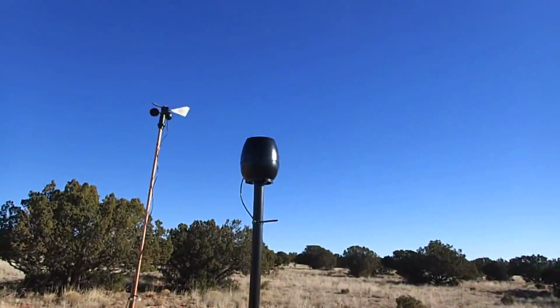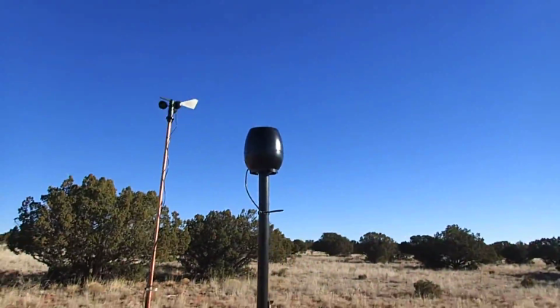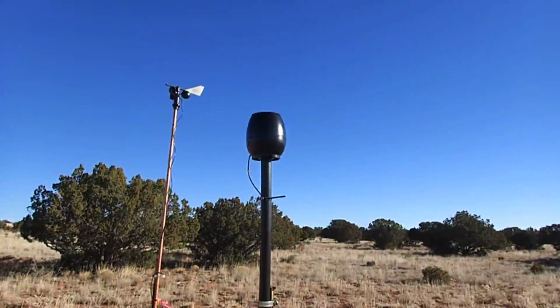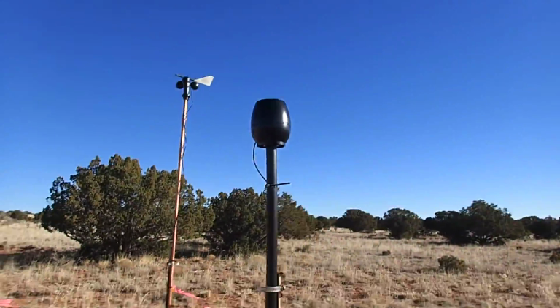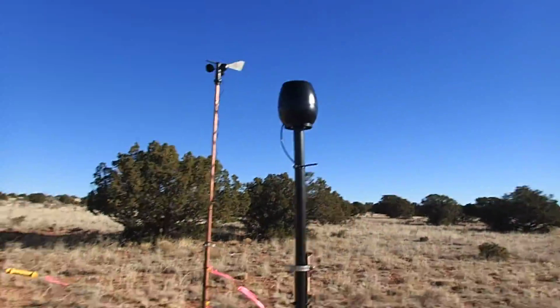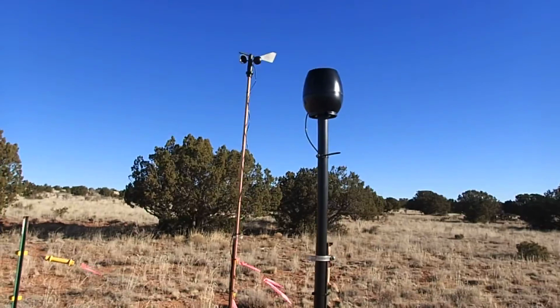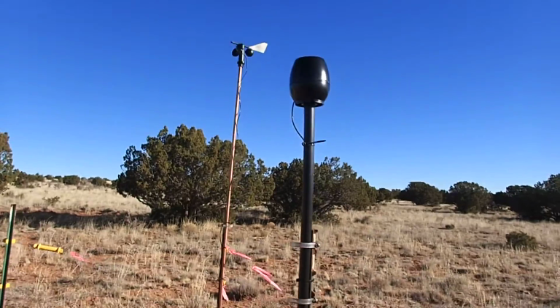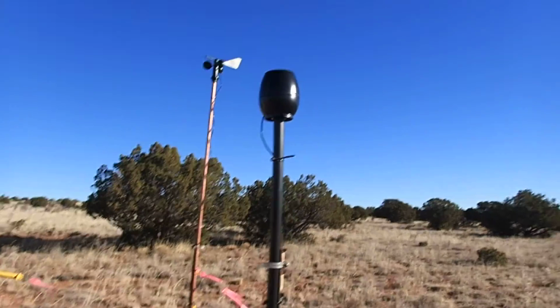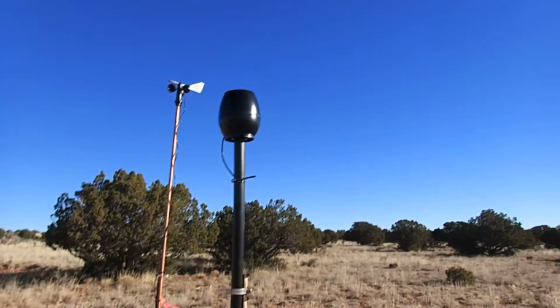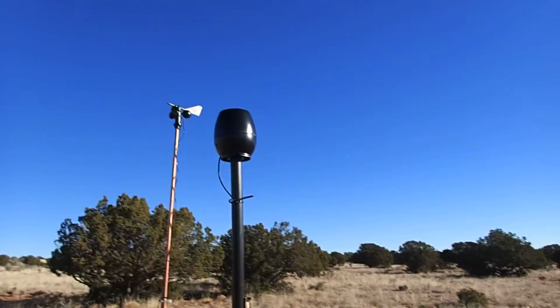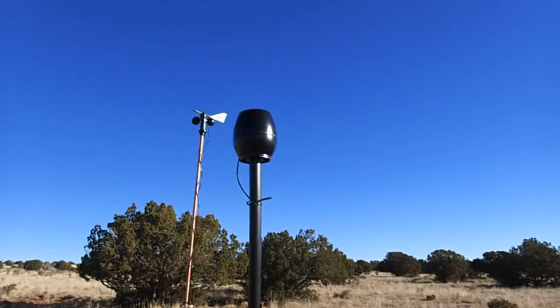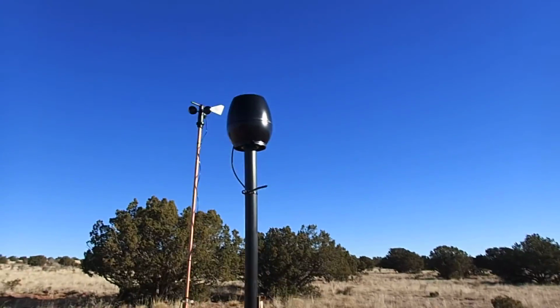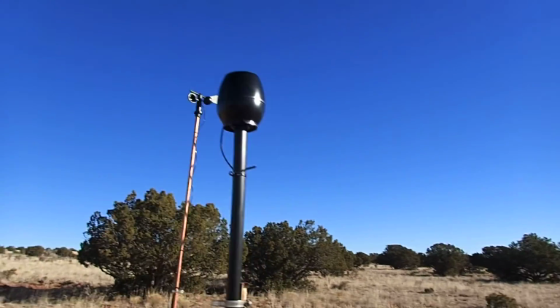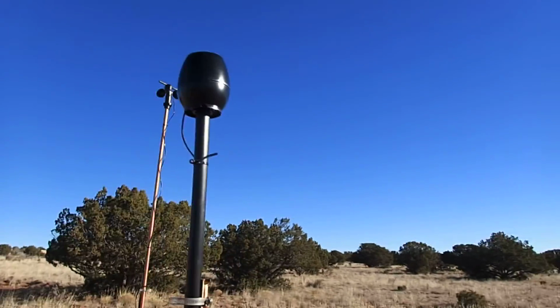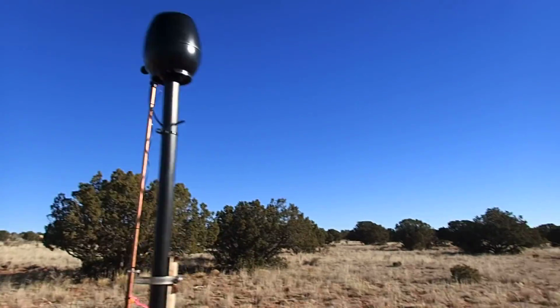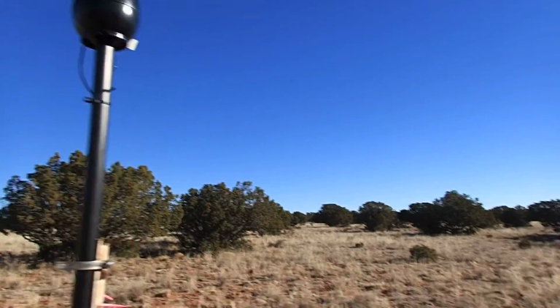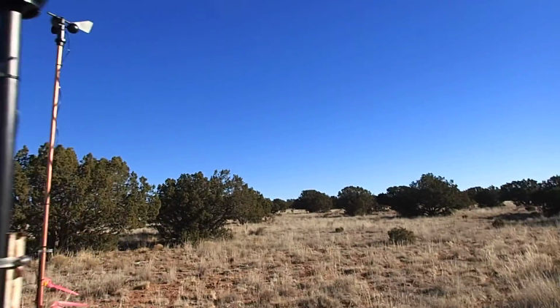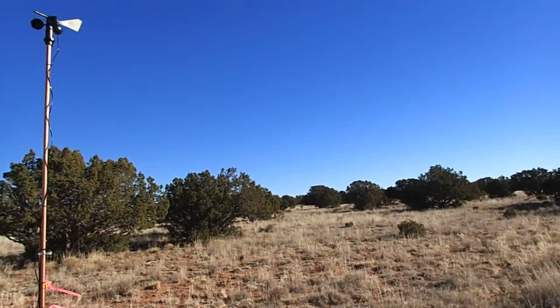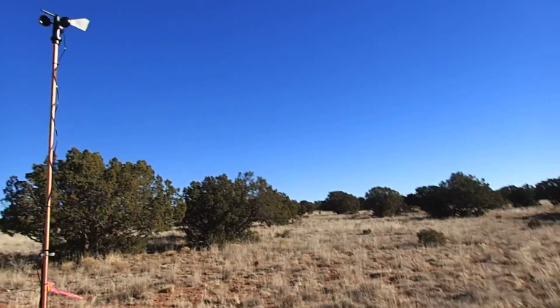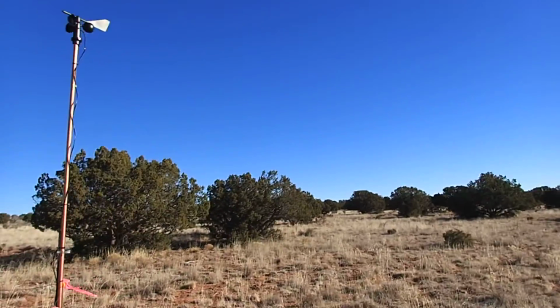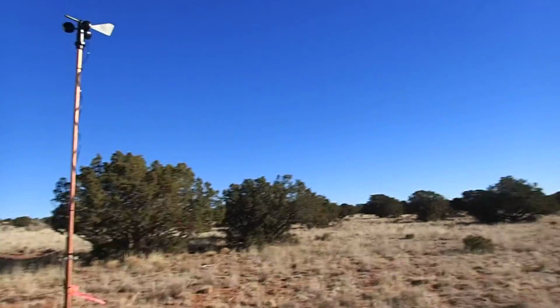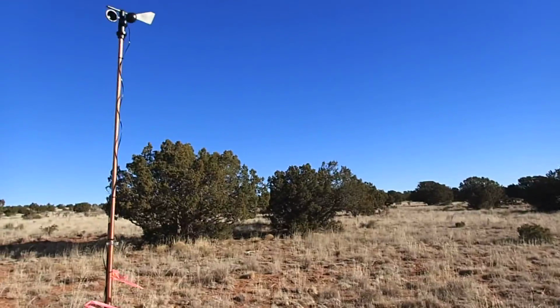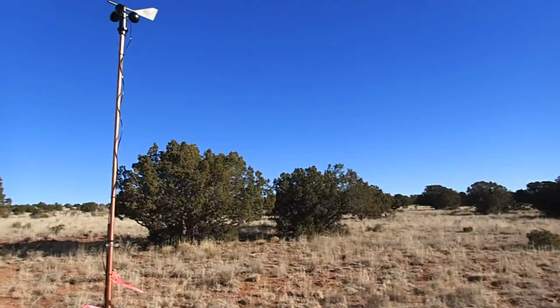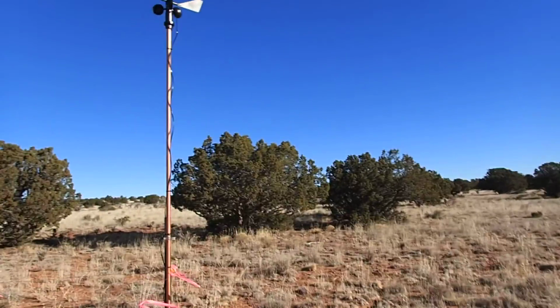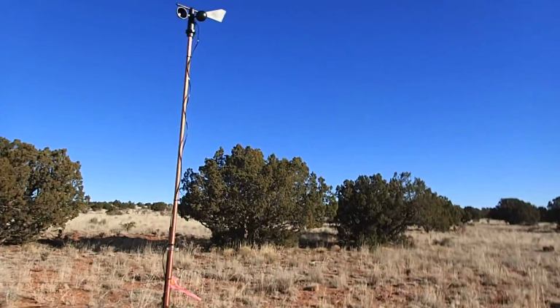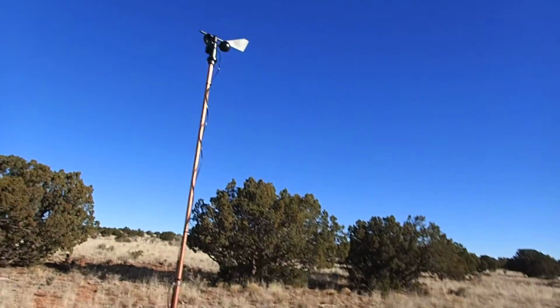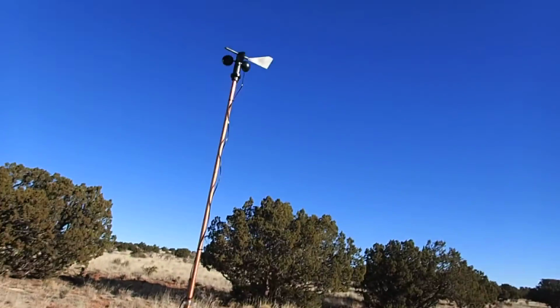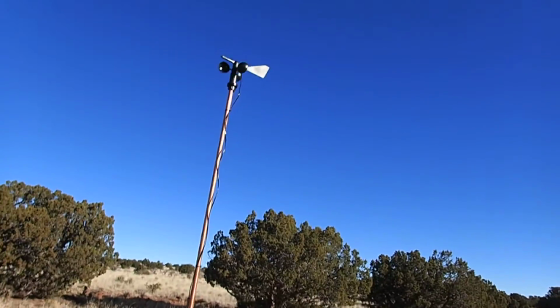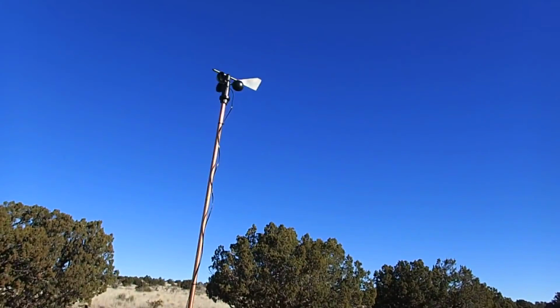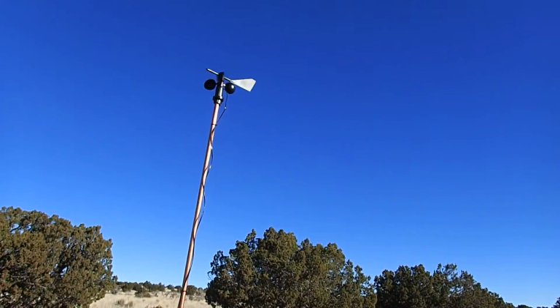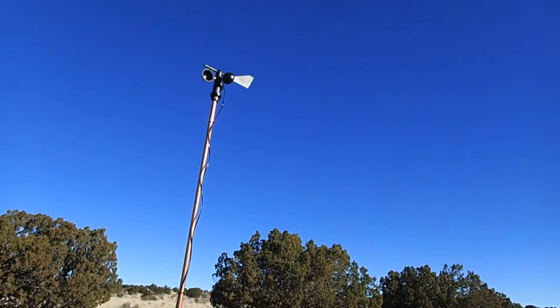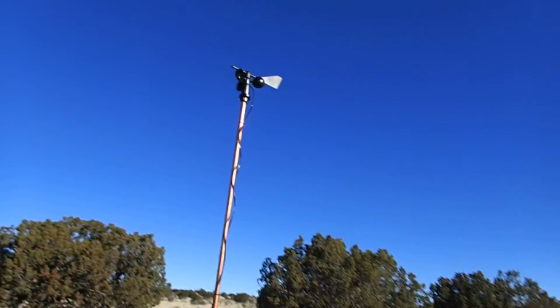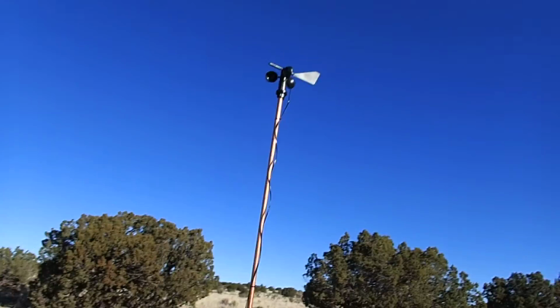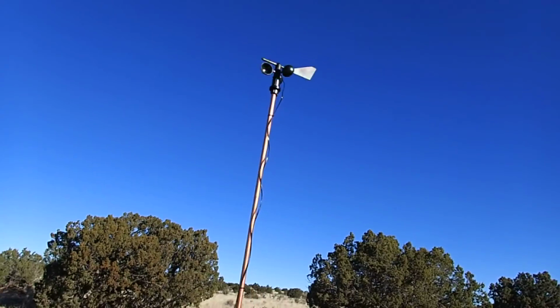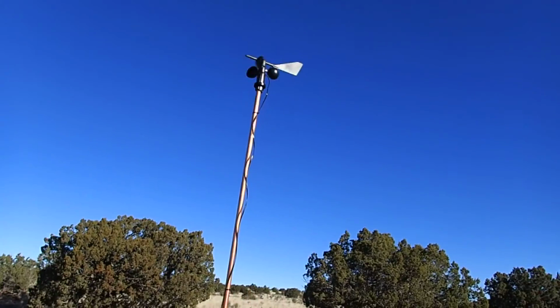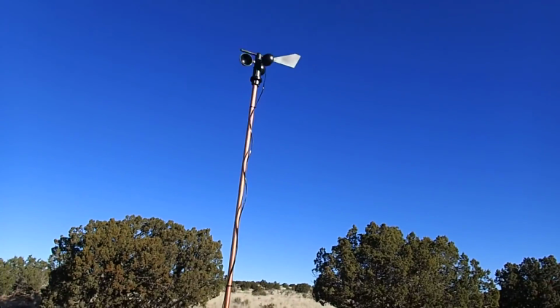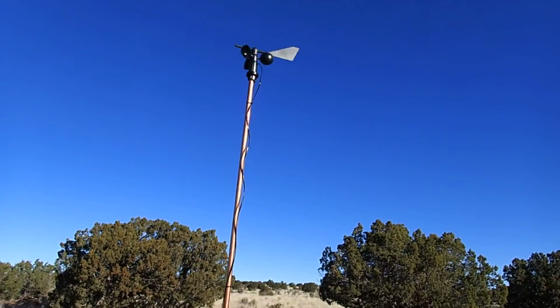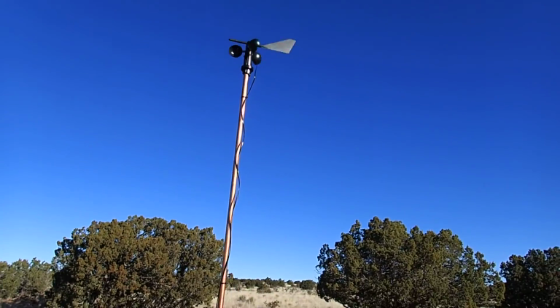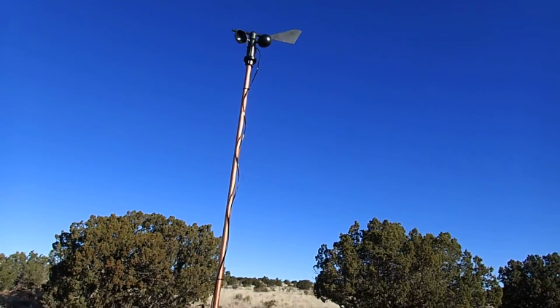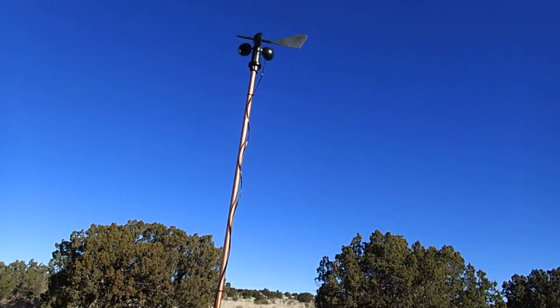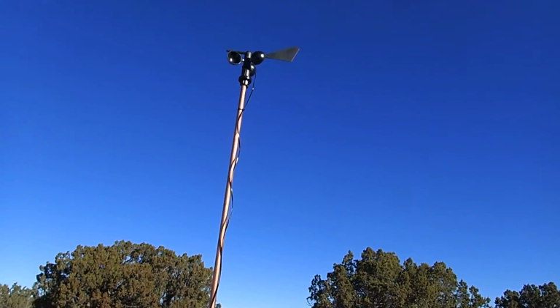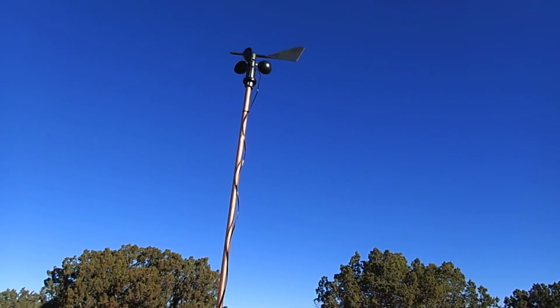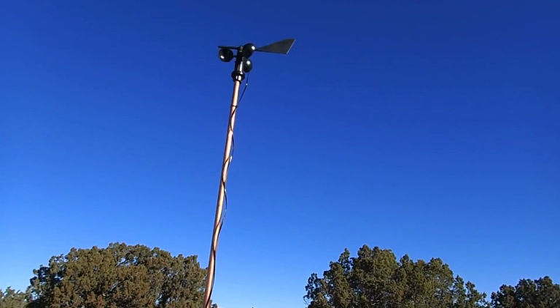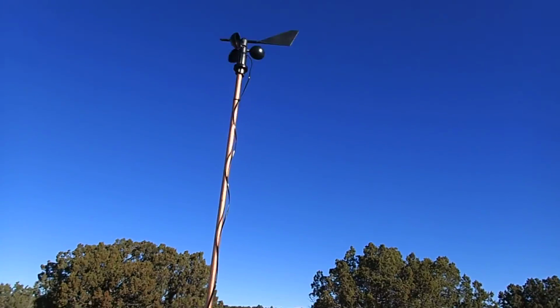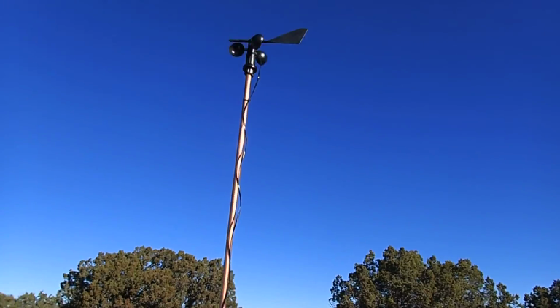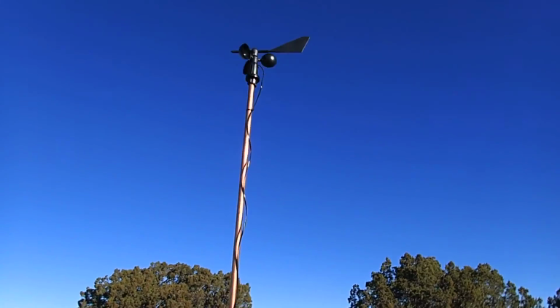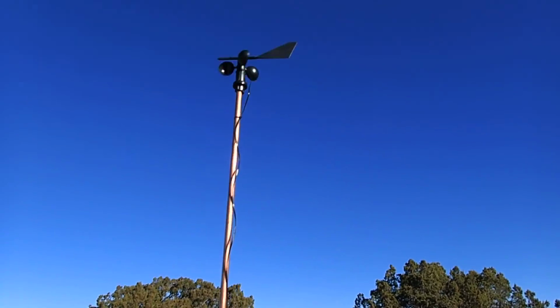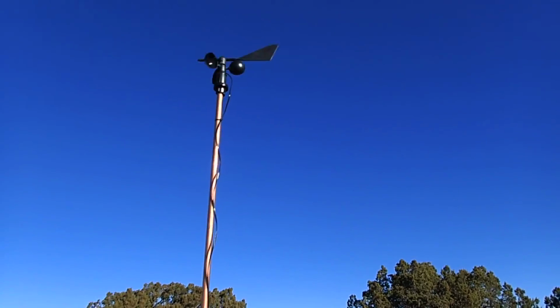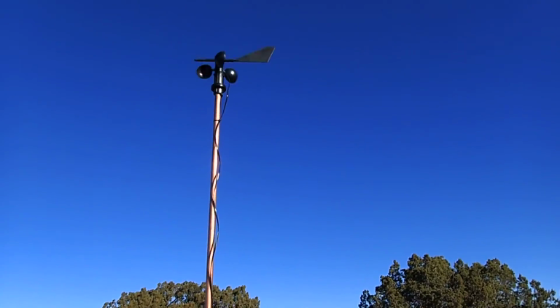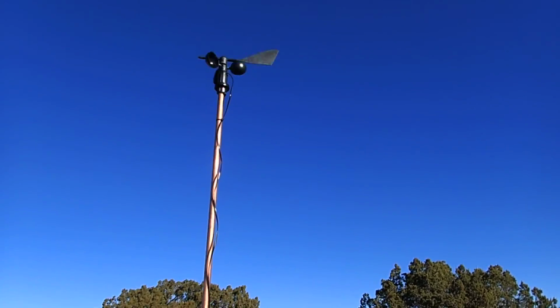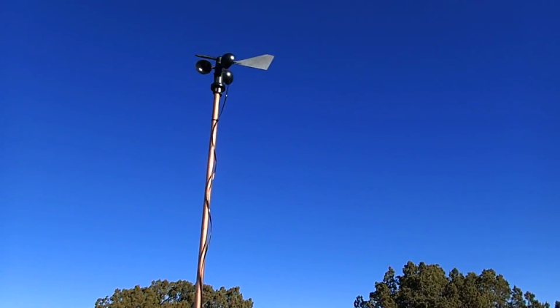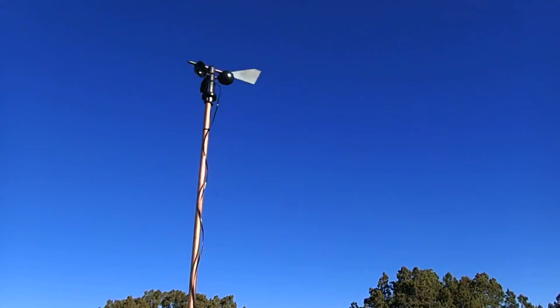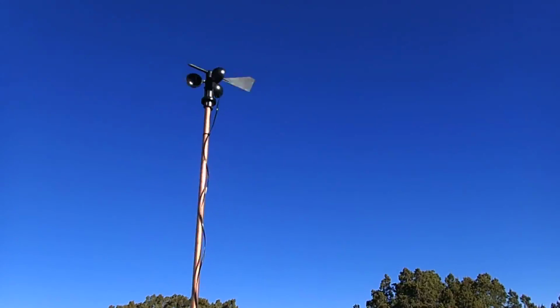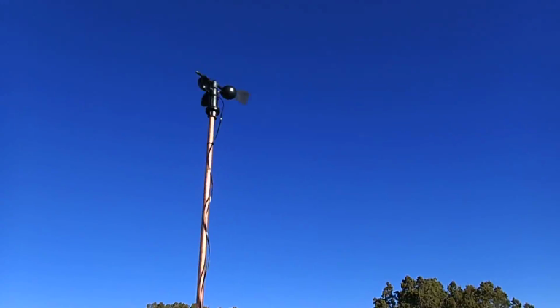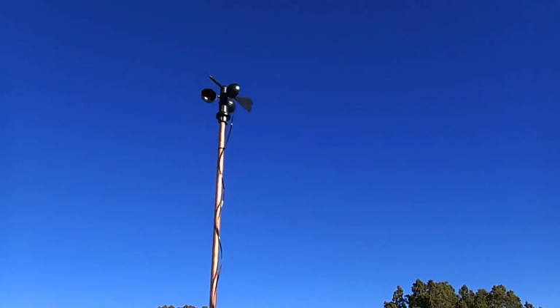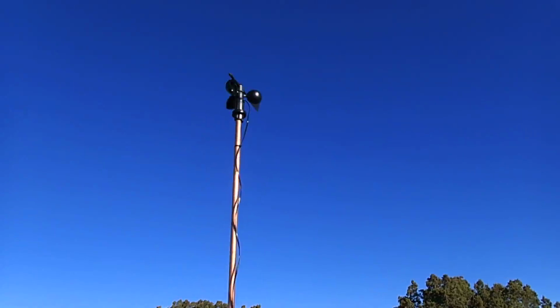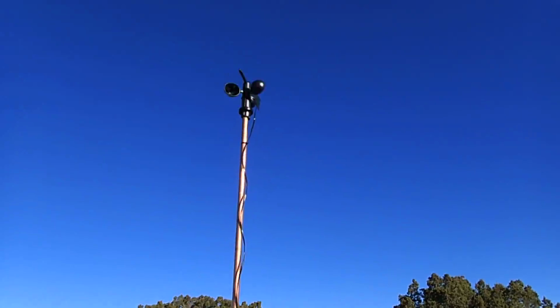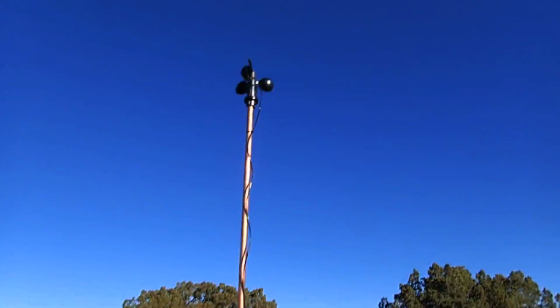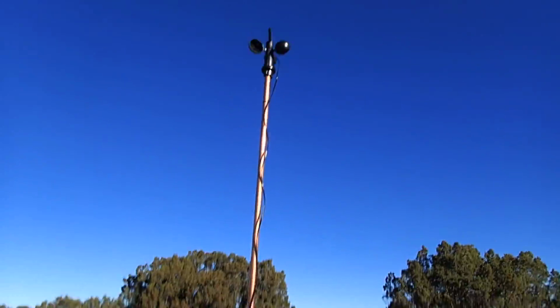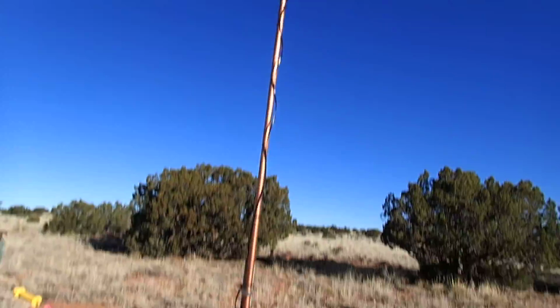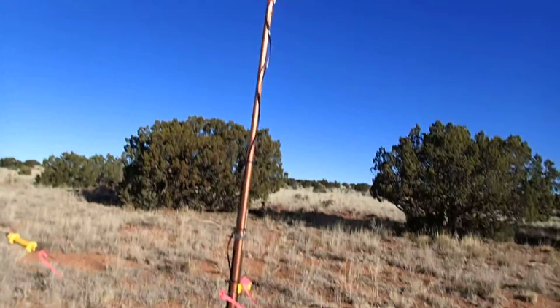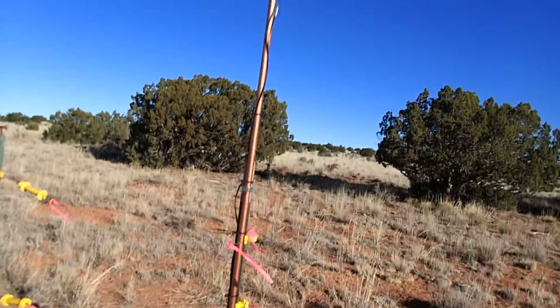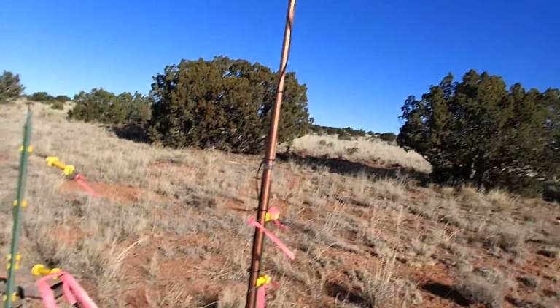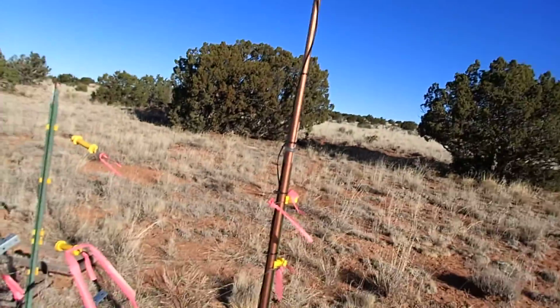There's the rain gauge, there's the wind thingamajigabob up there, just going around and around.